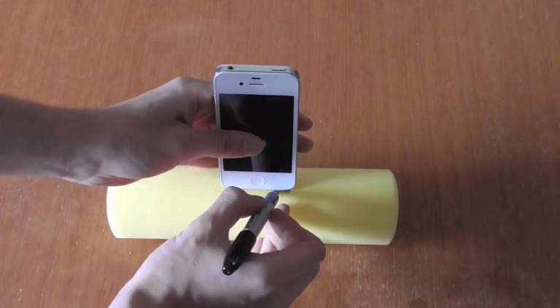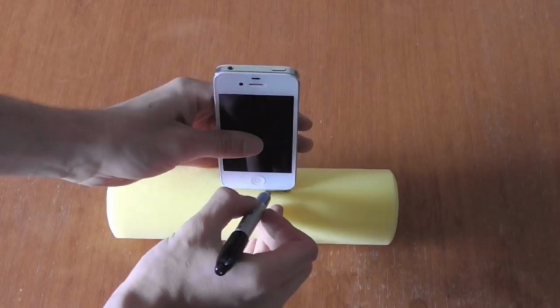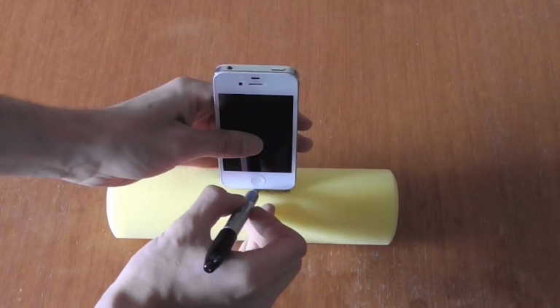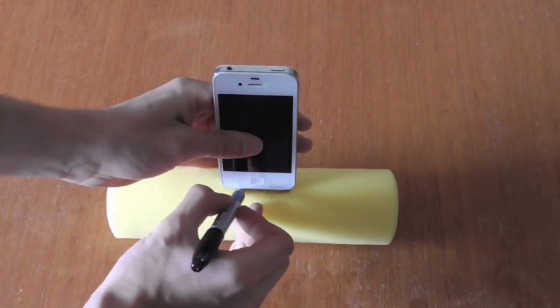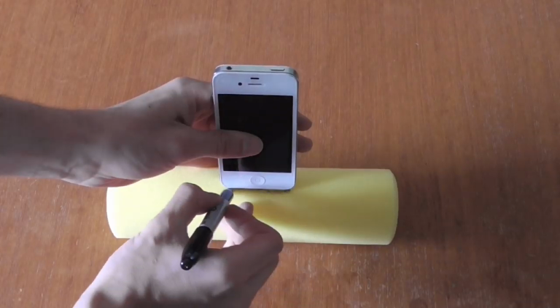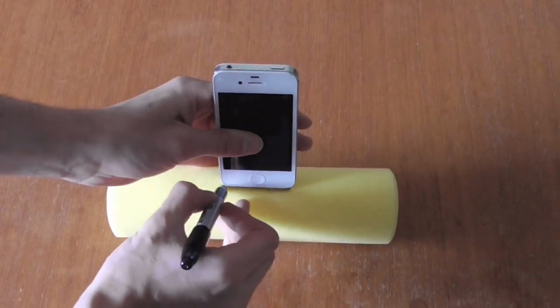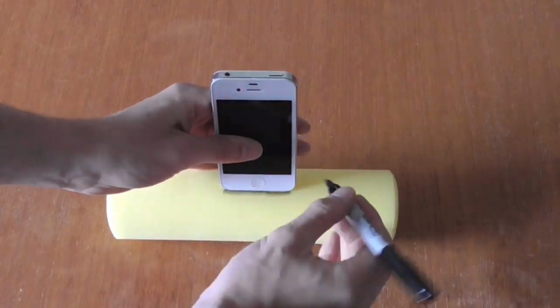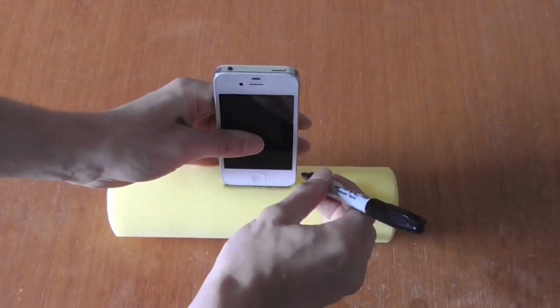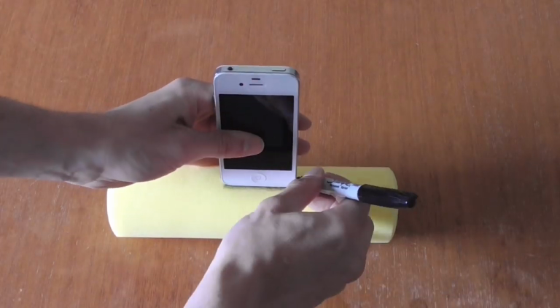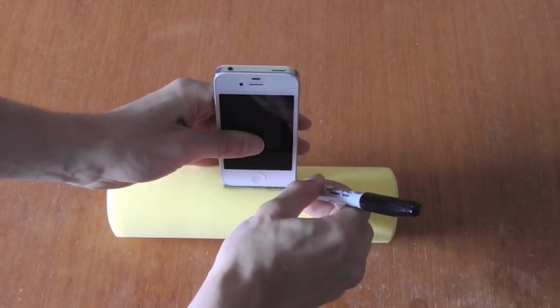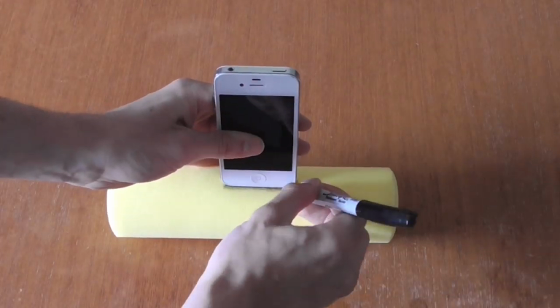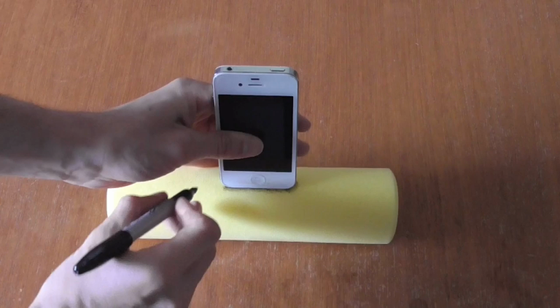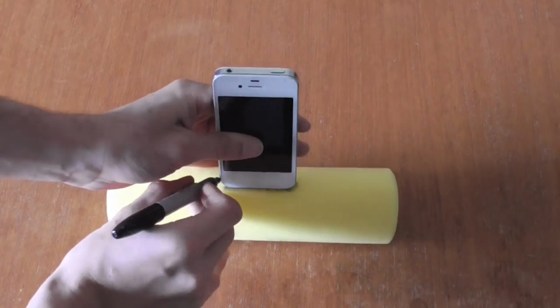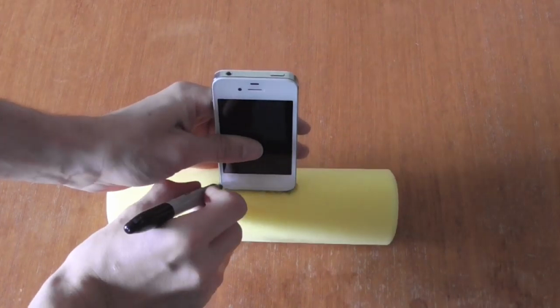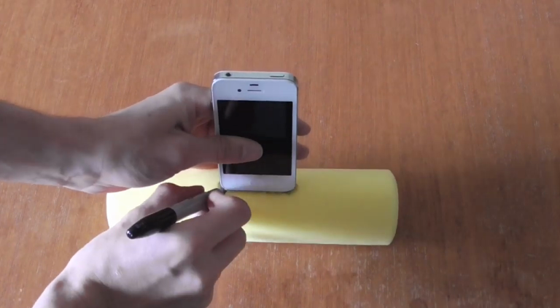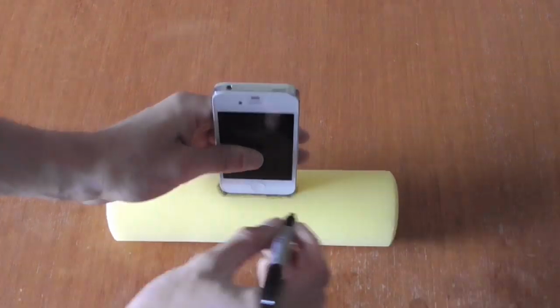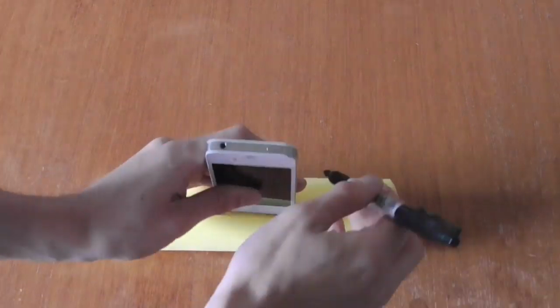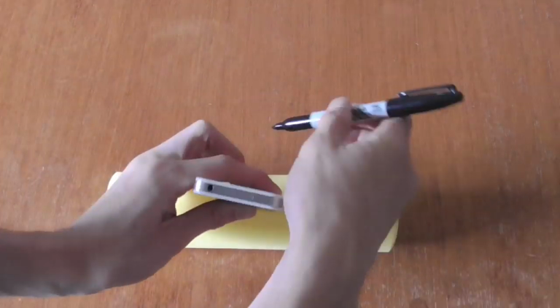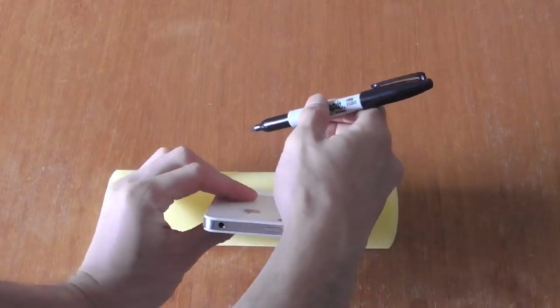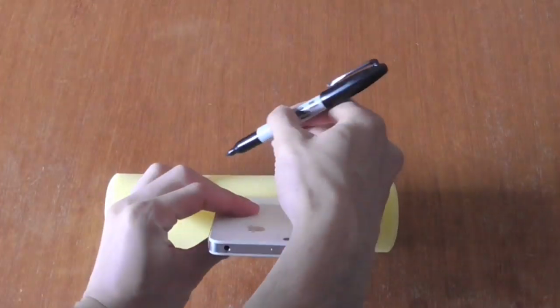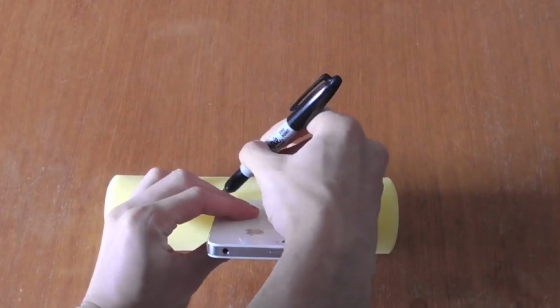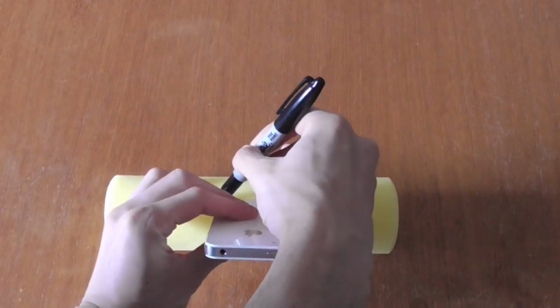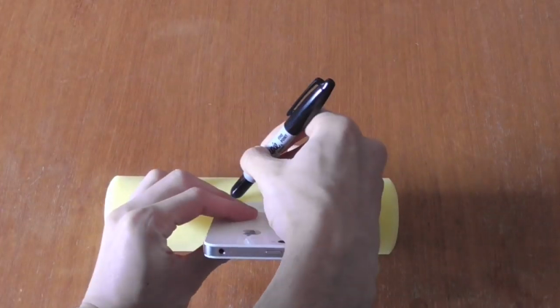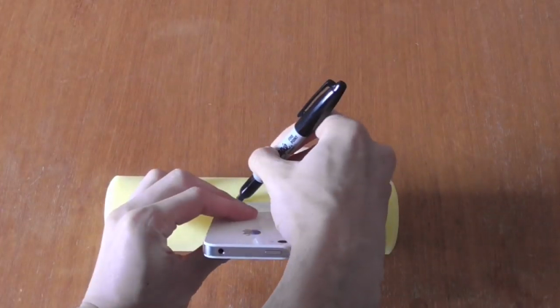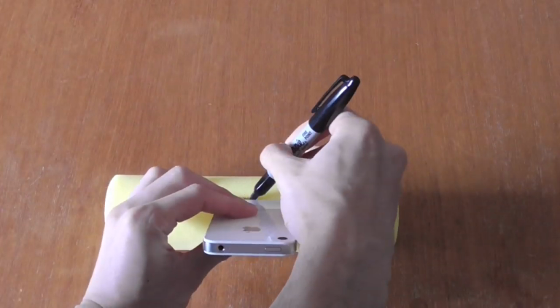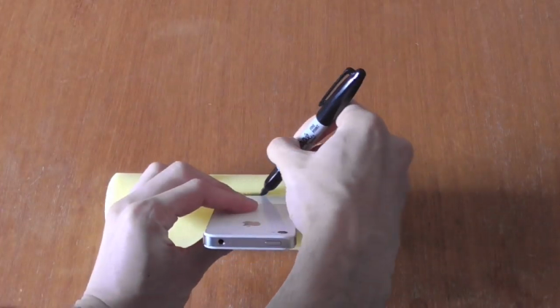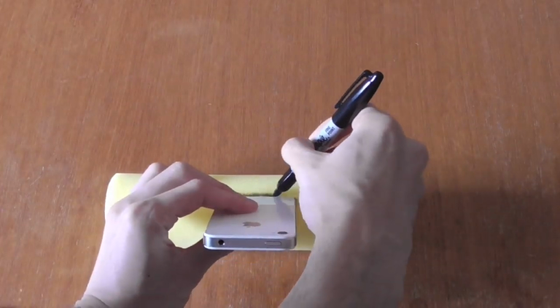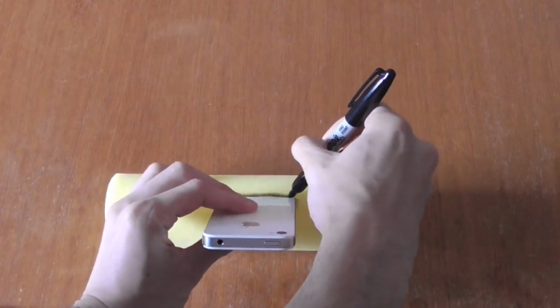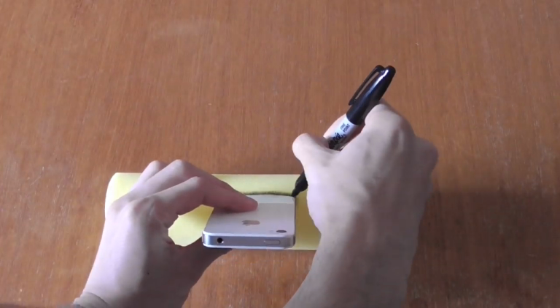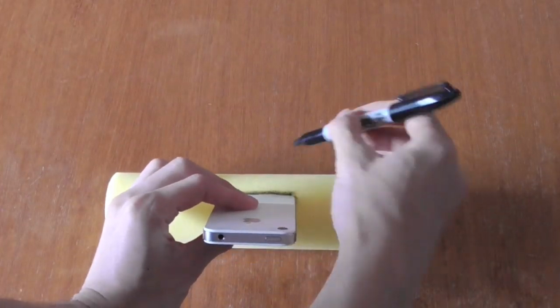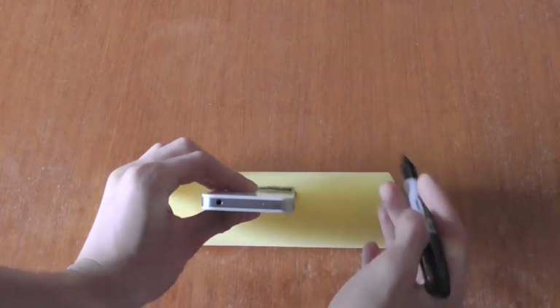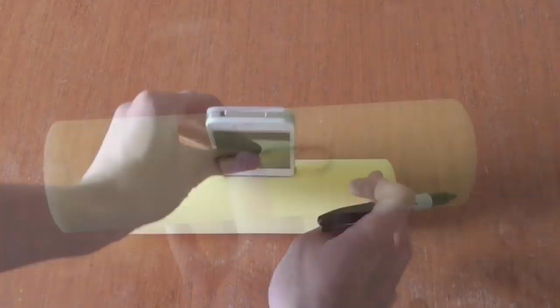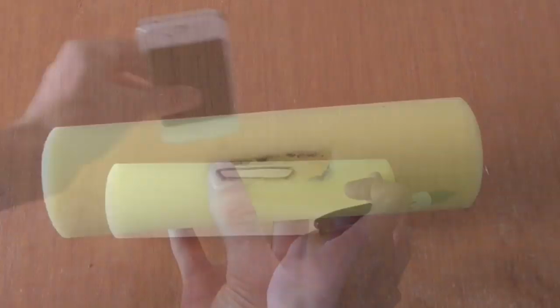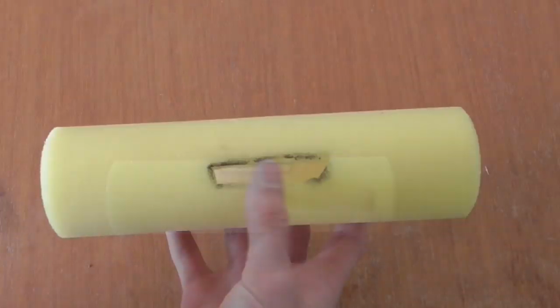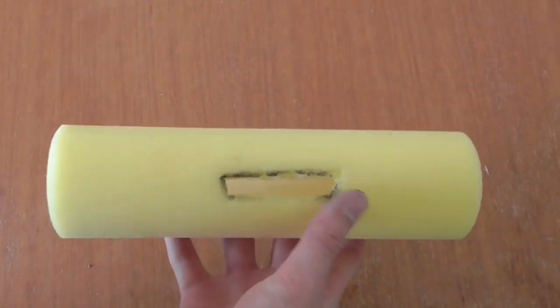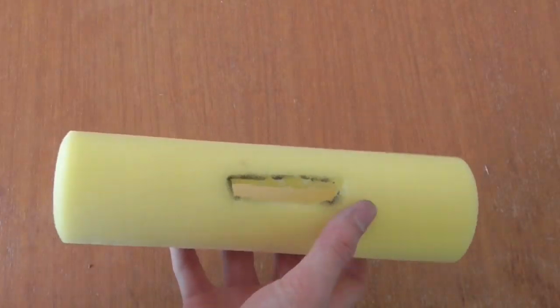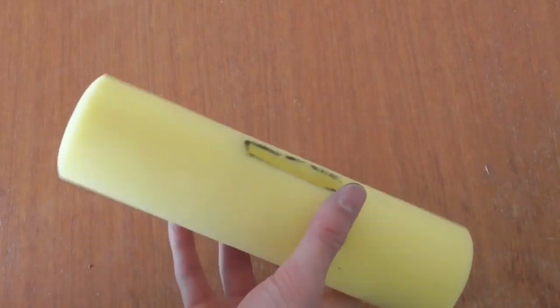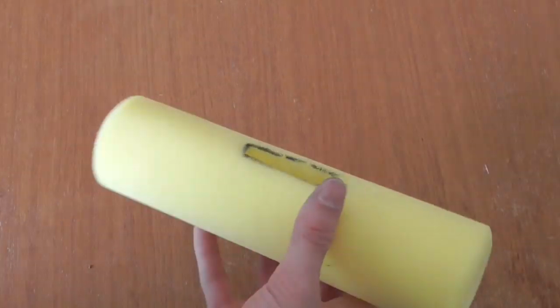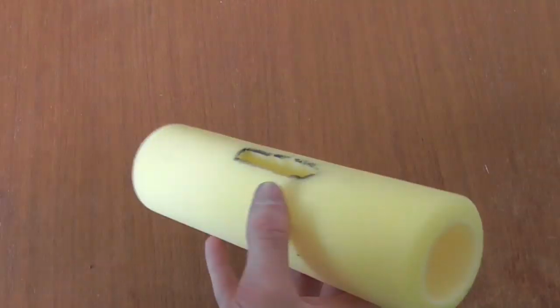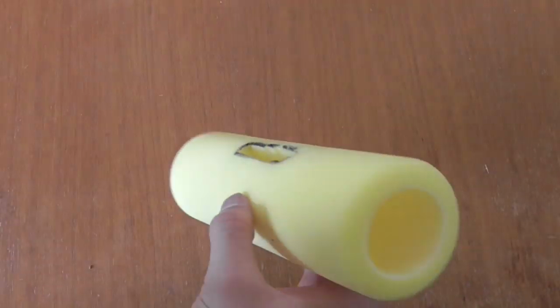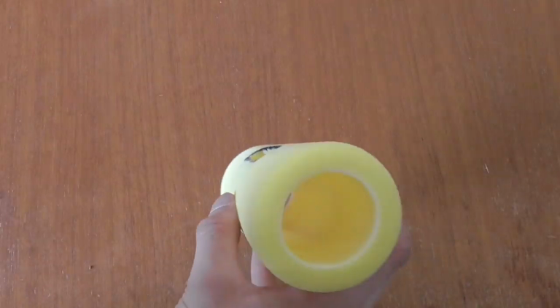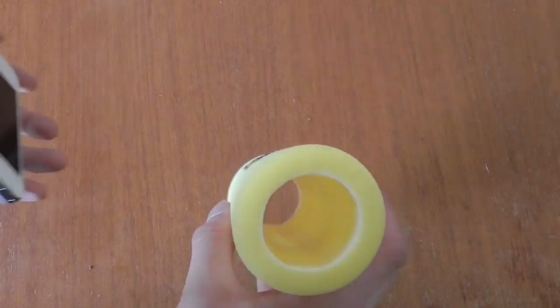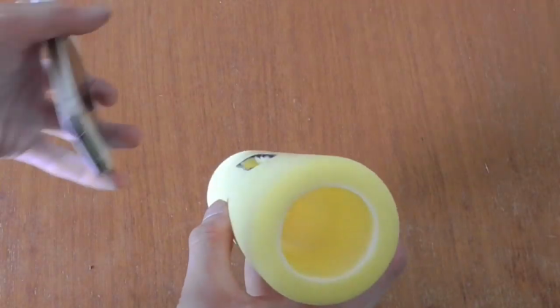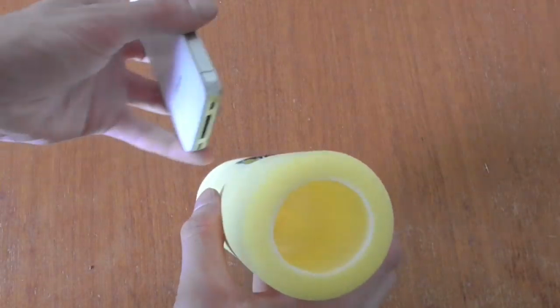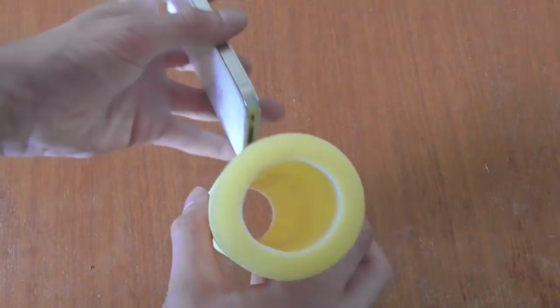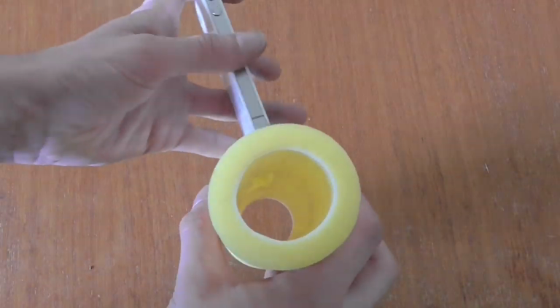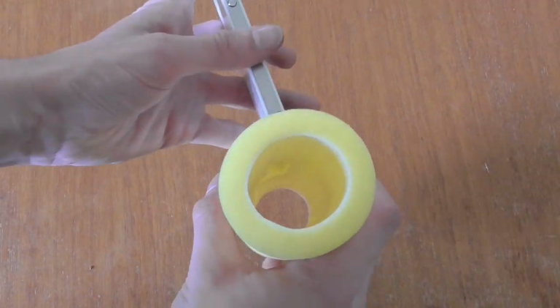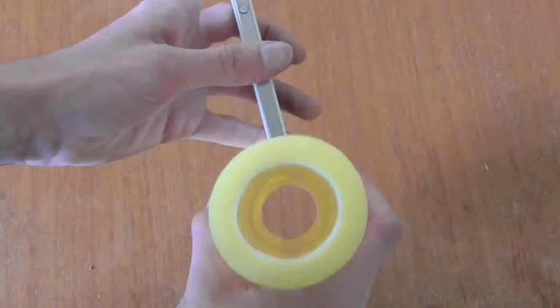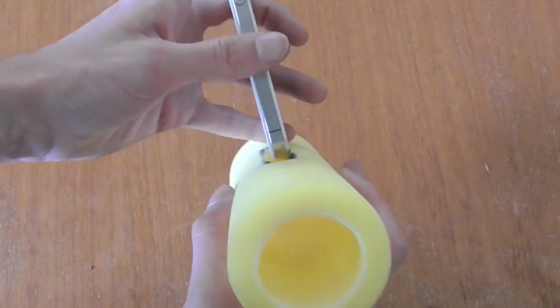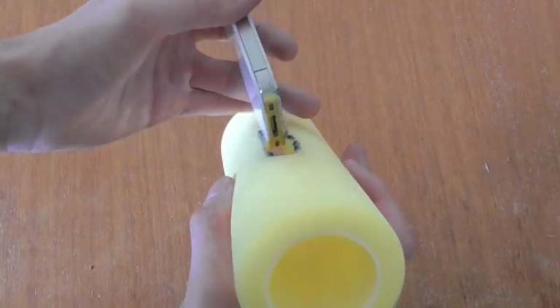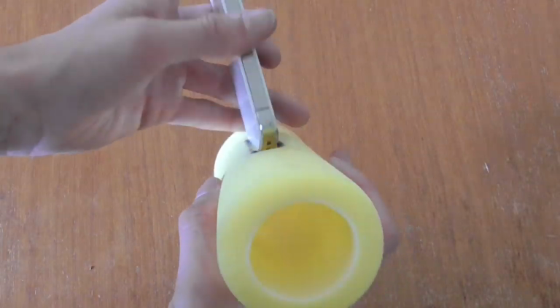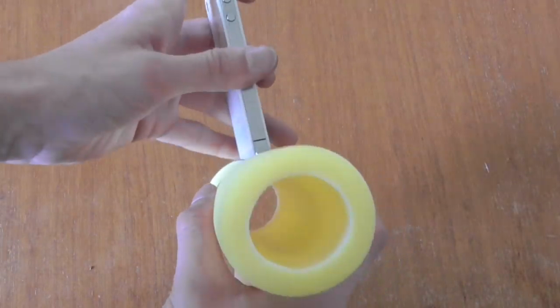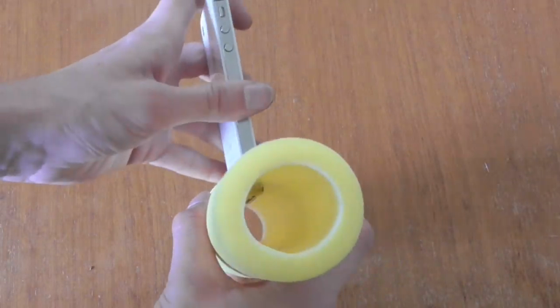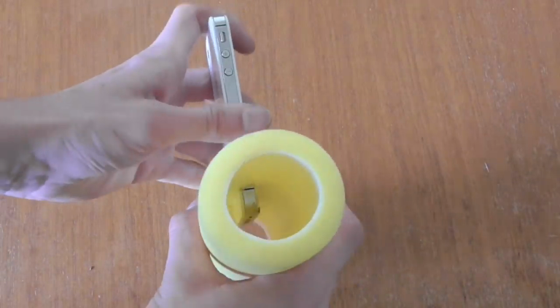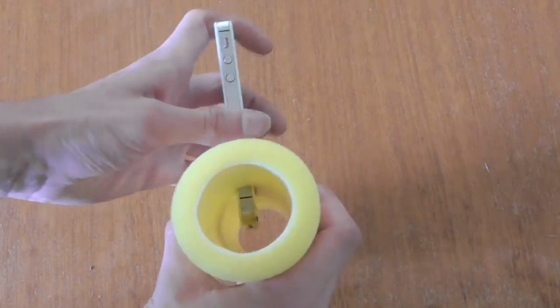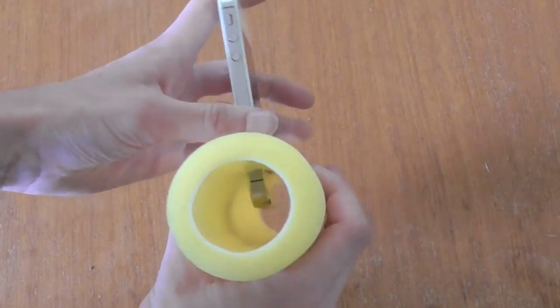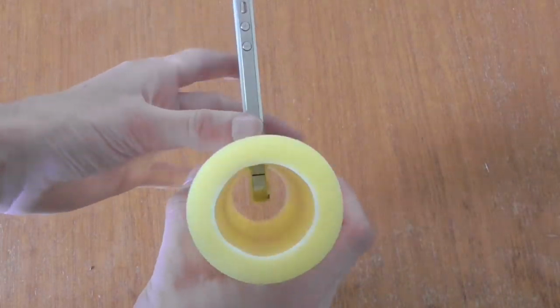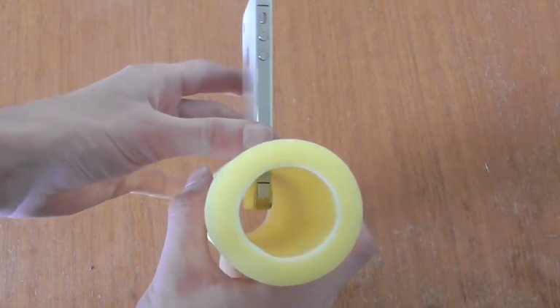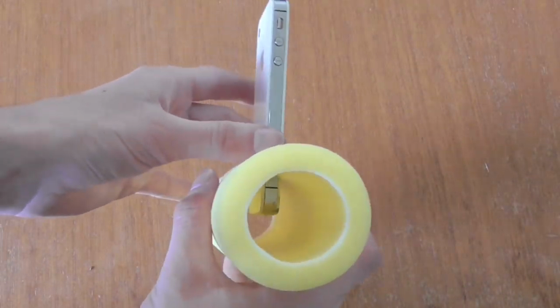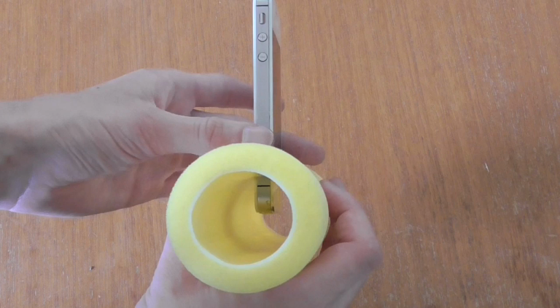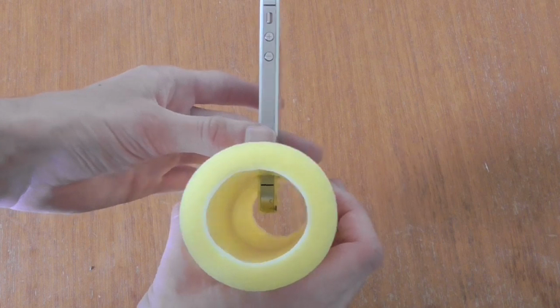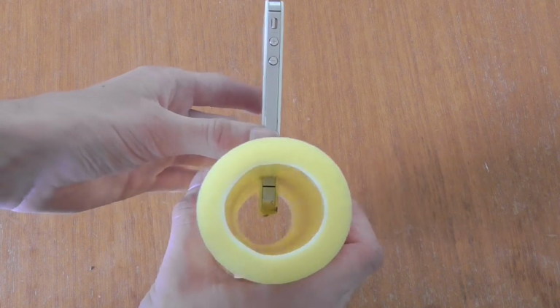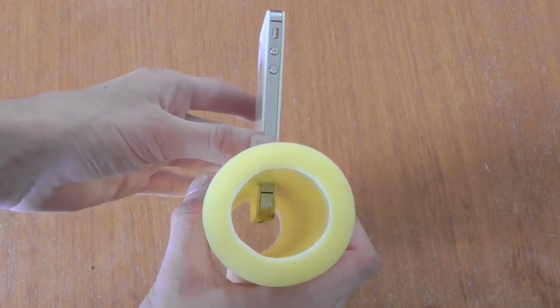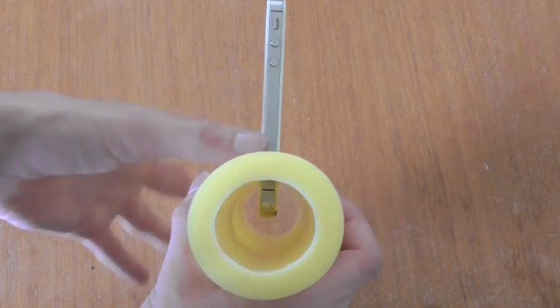Trace an outline of the bottom of your phone on the roller cover. Cut out what you've traced and then make sure your phone fits into the hole.